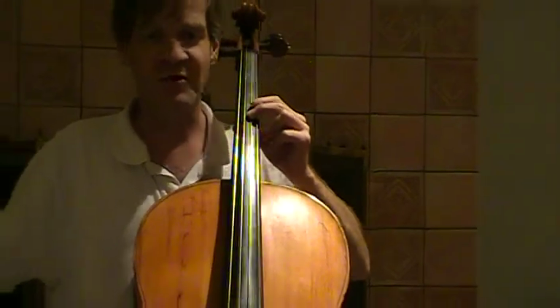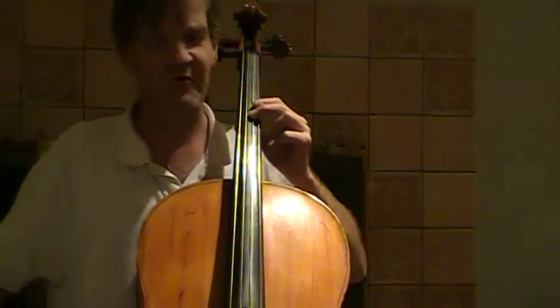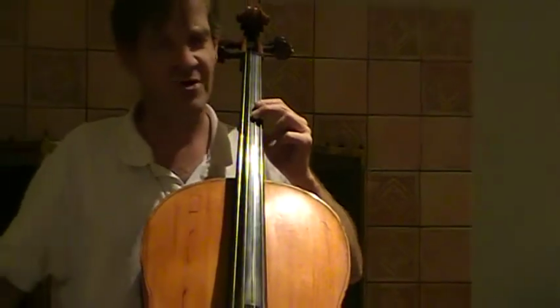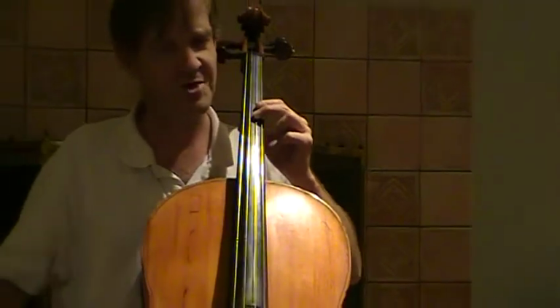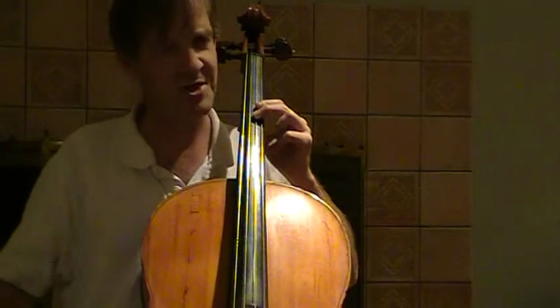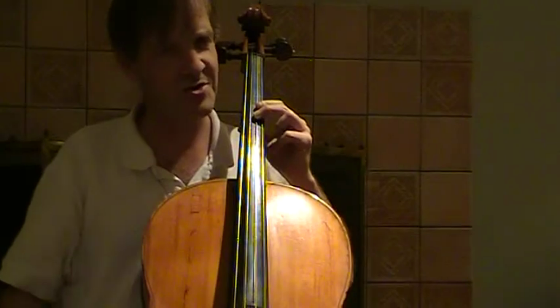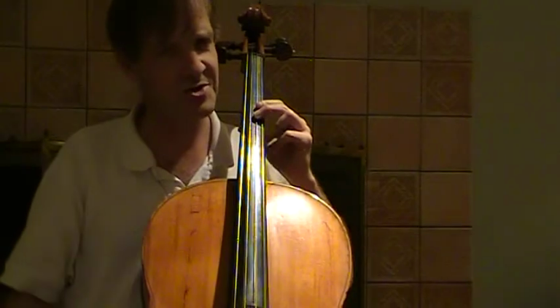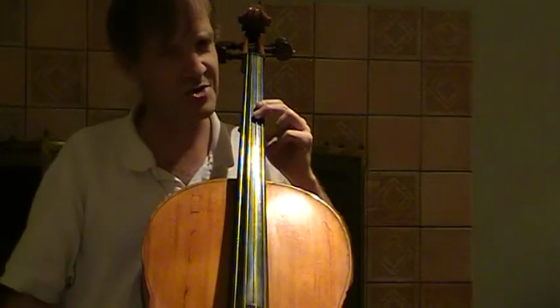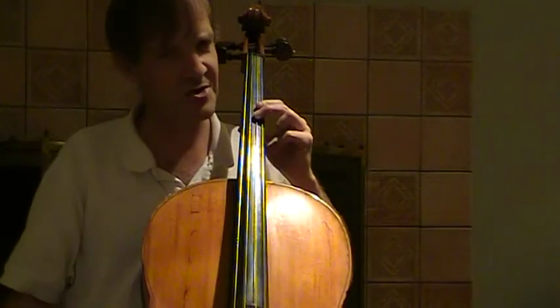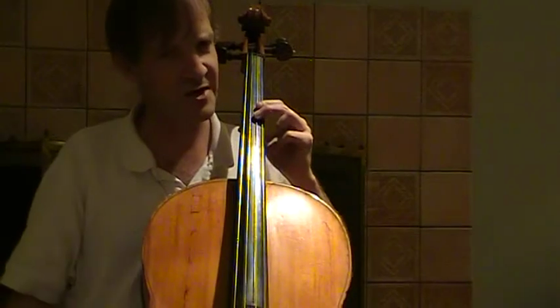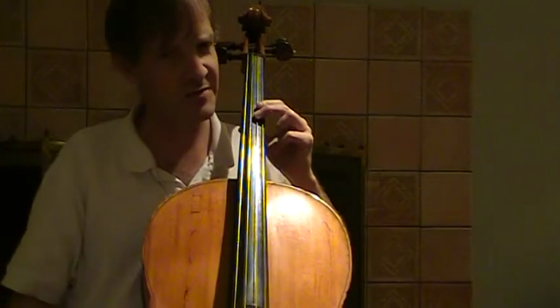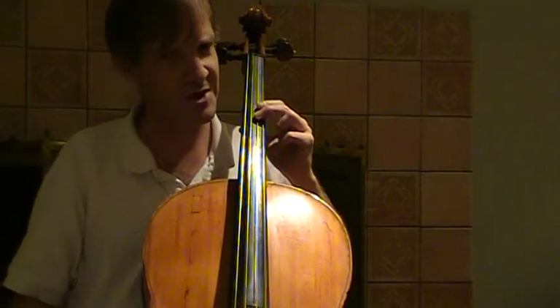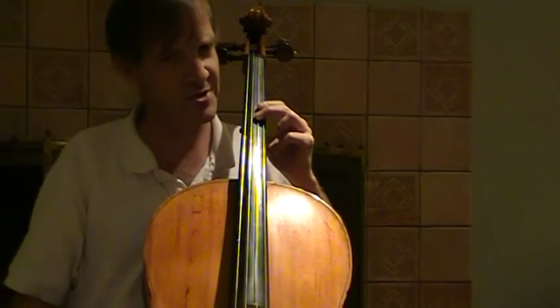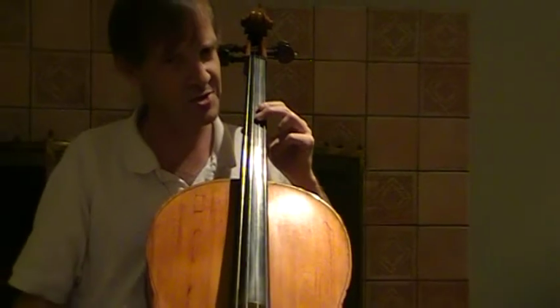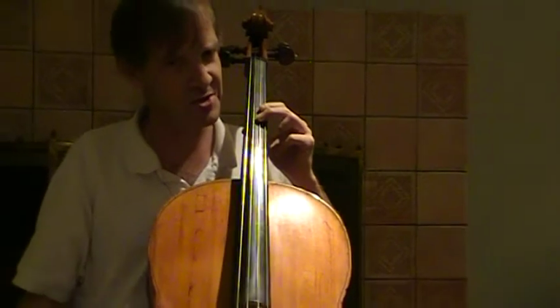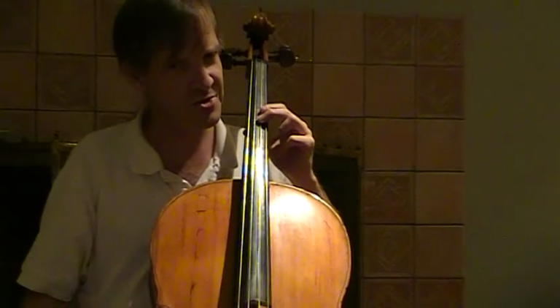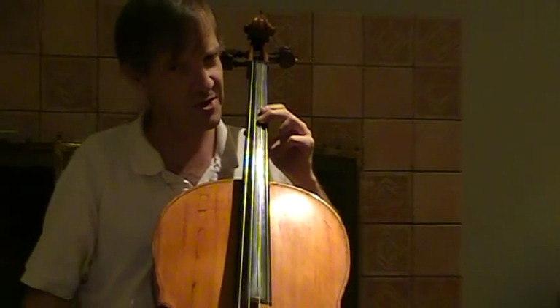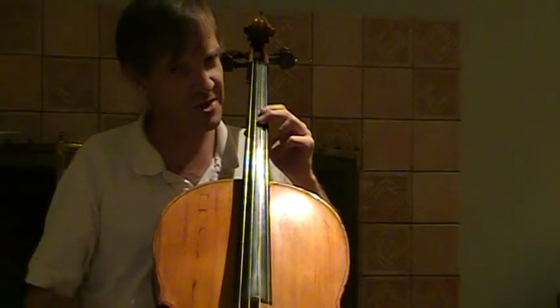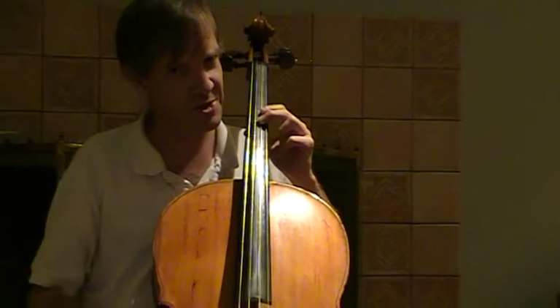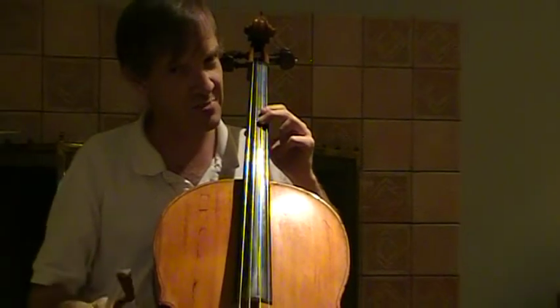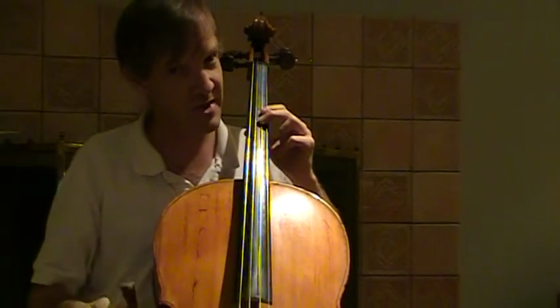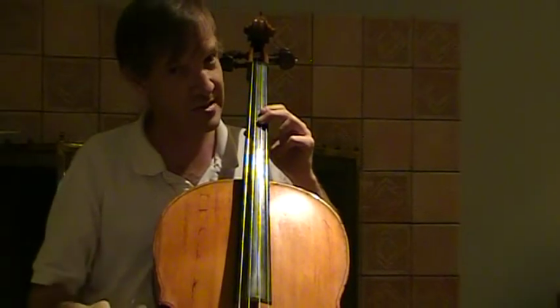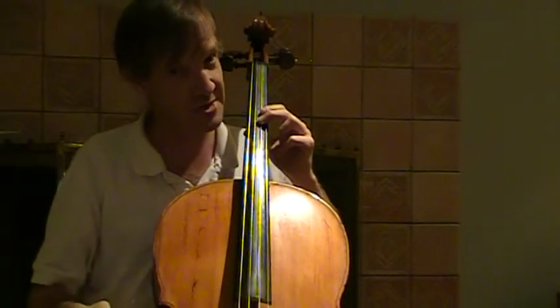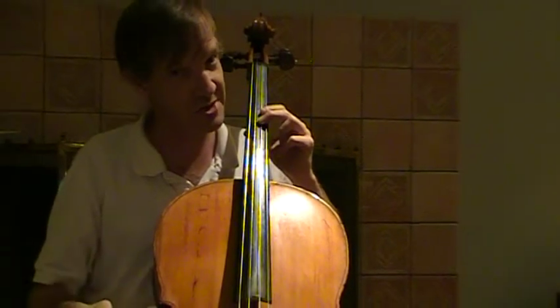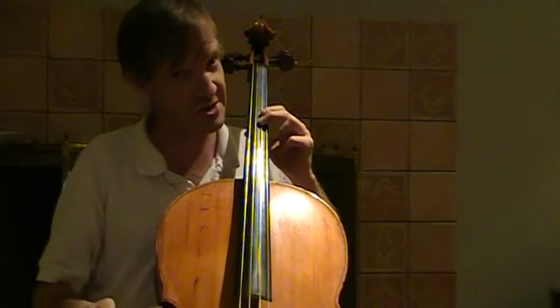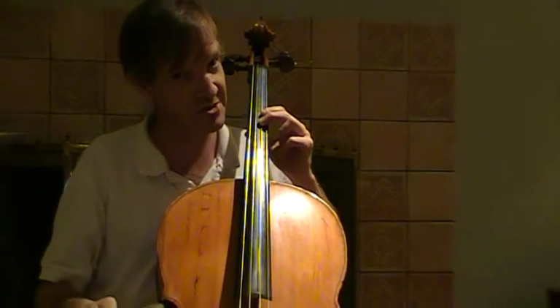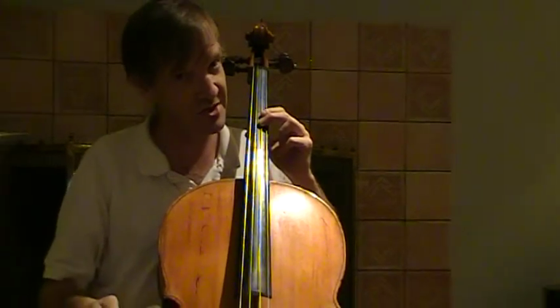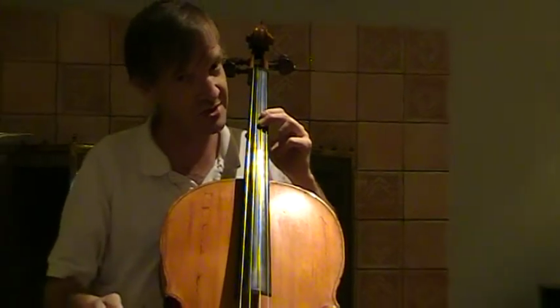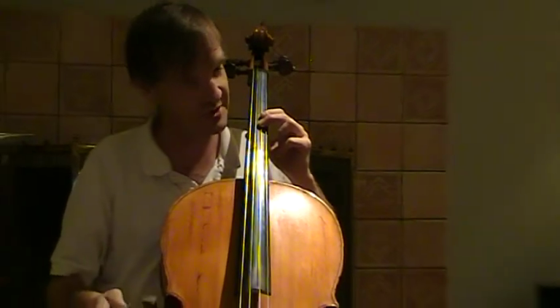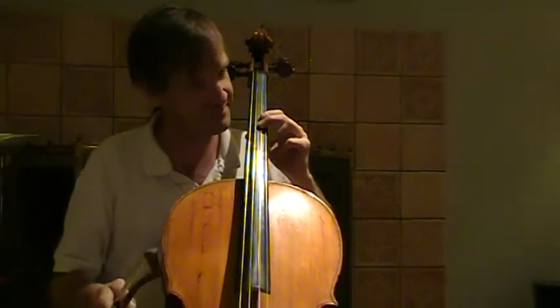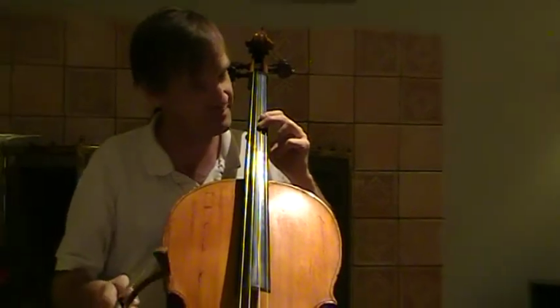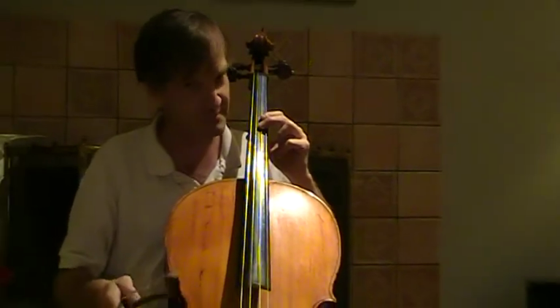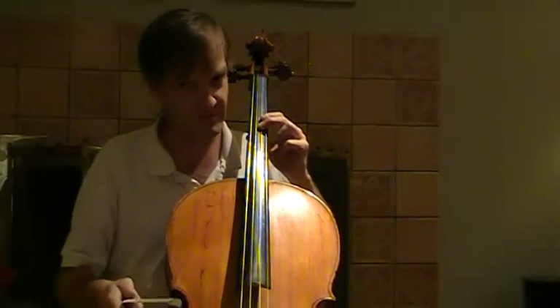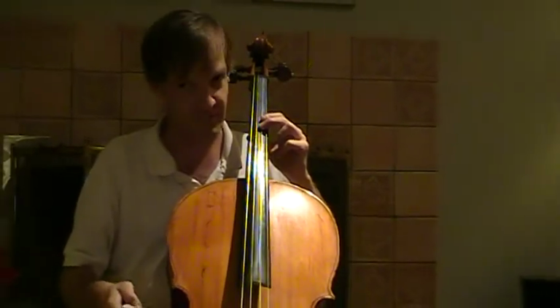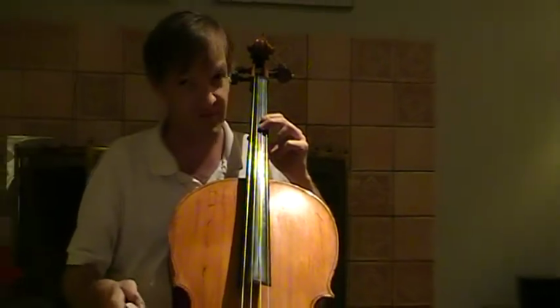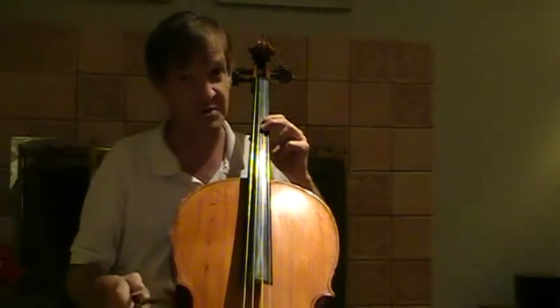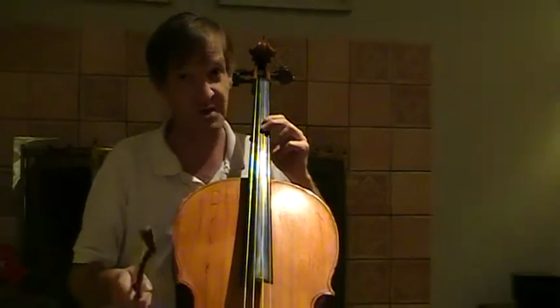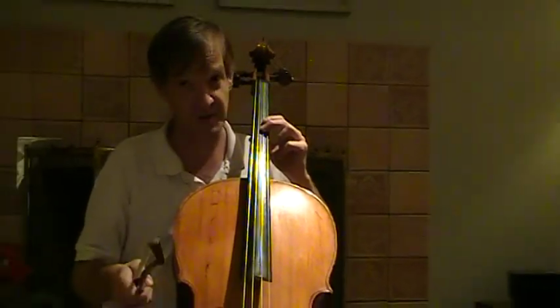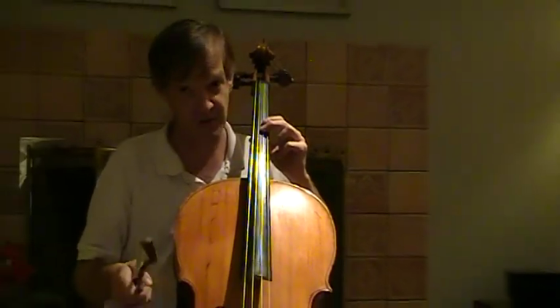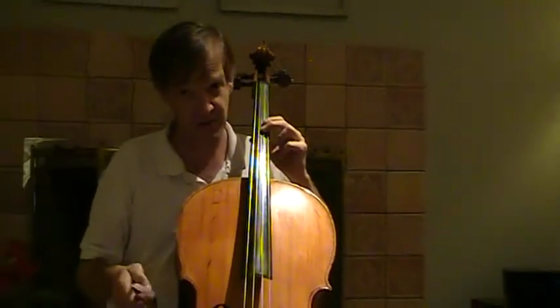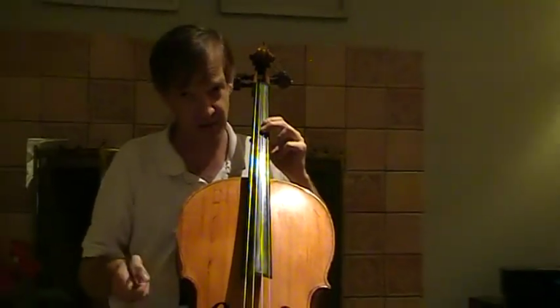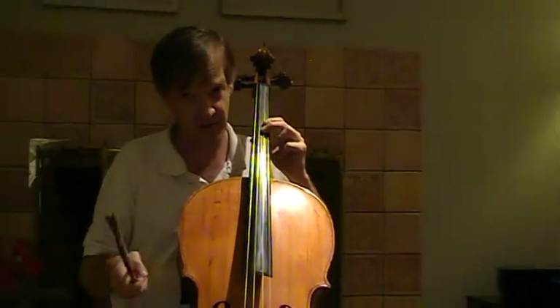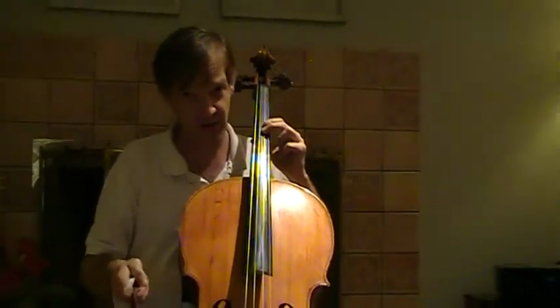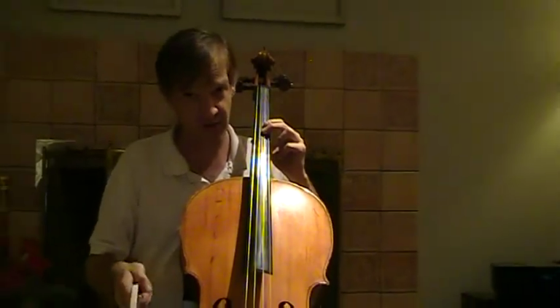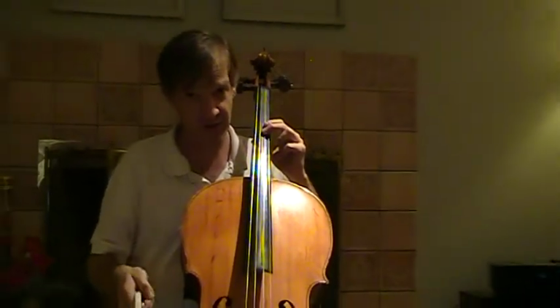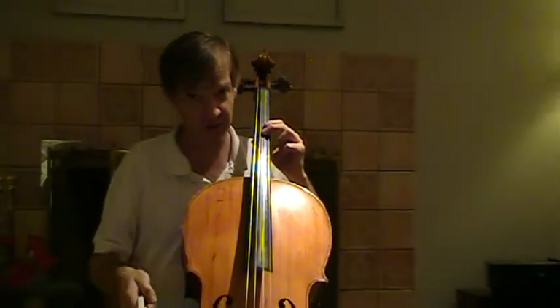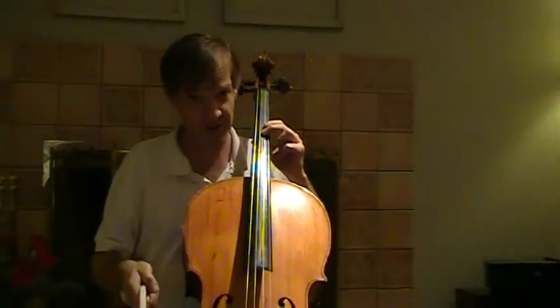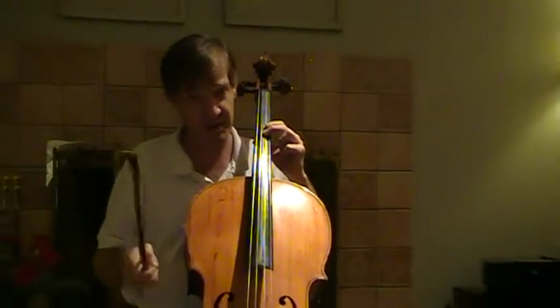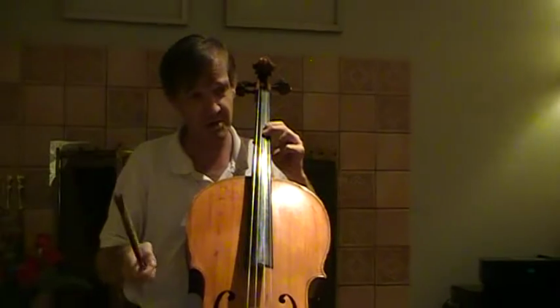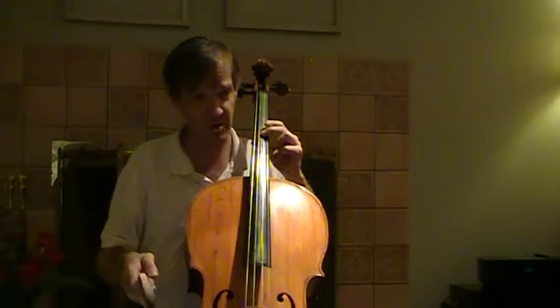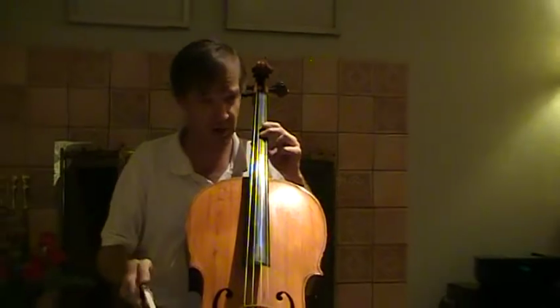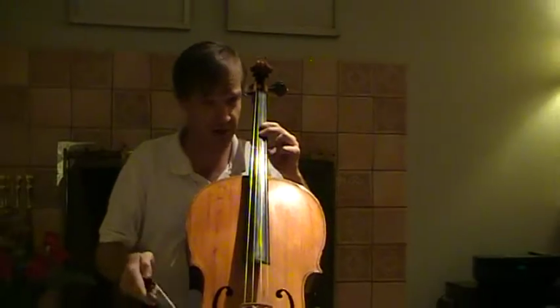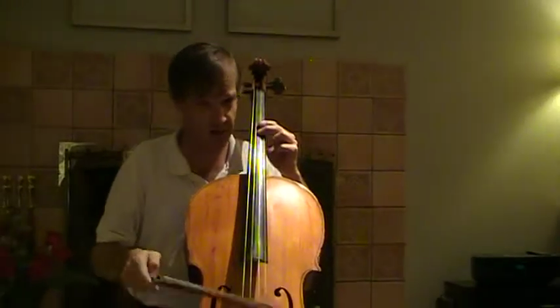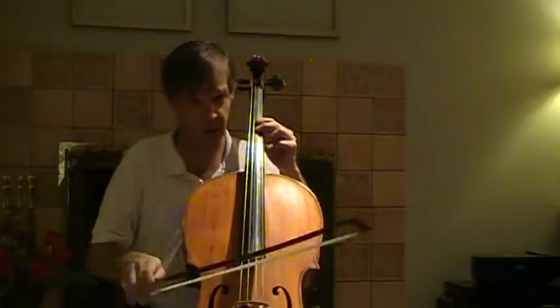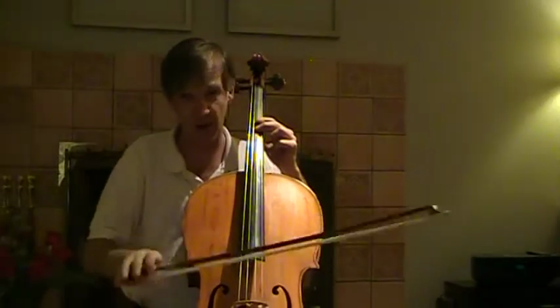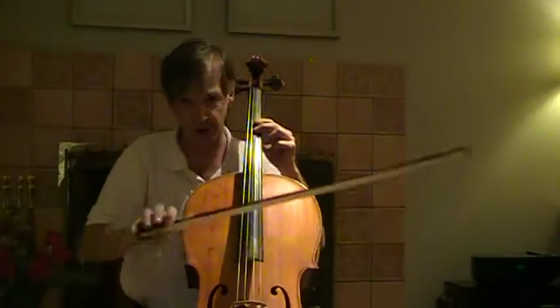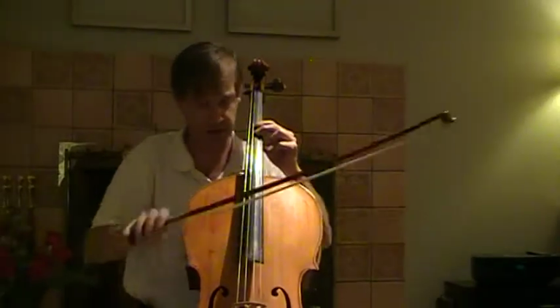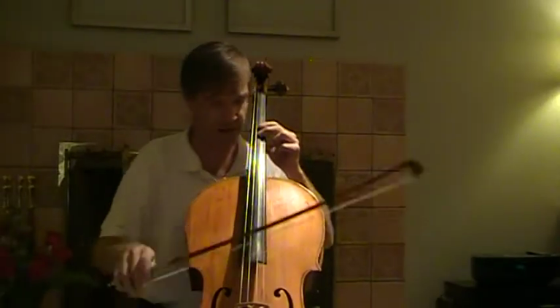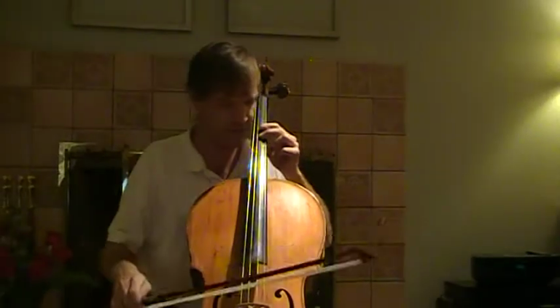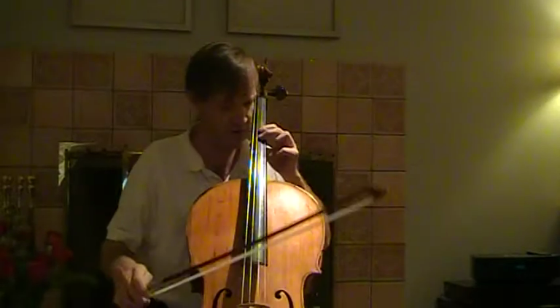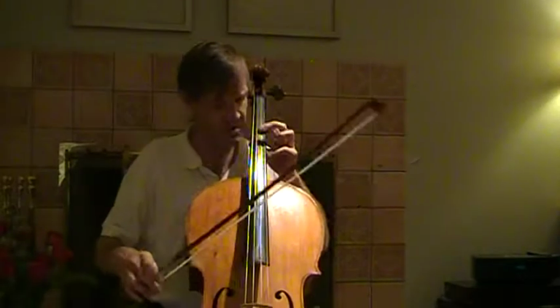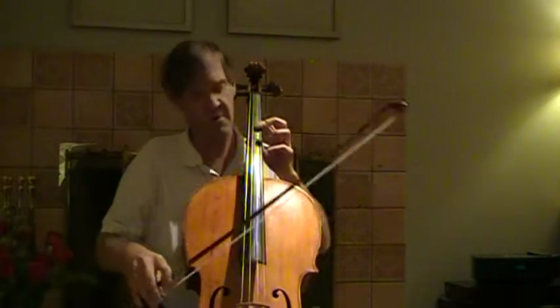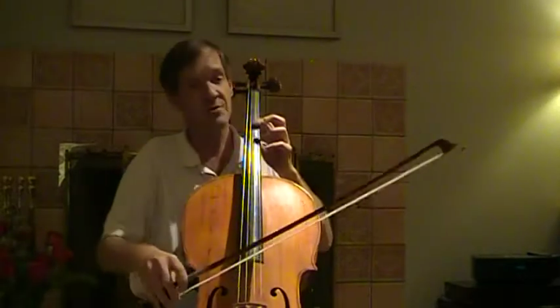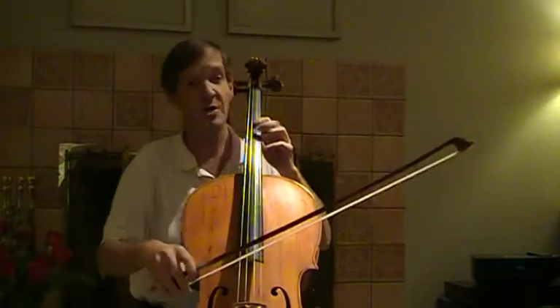You've heard singers do it. If singers can do it, instrumentalists can do it. If there's any singers out there watching this — eat your heart out. Just kidding.